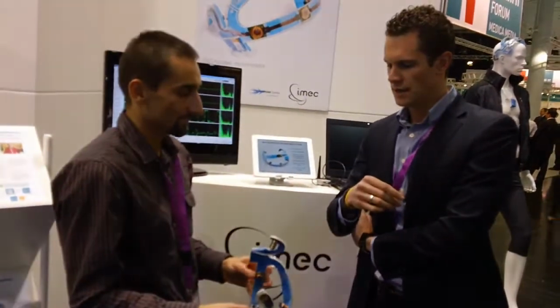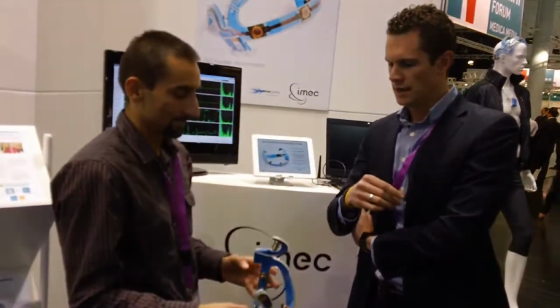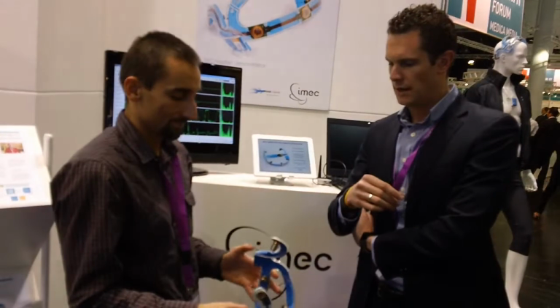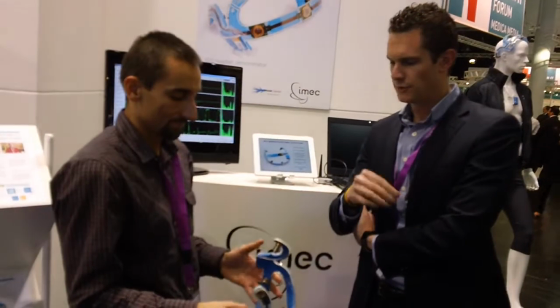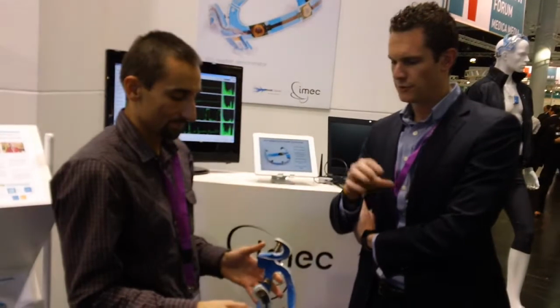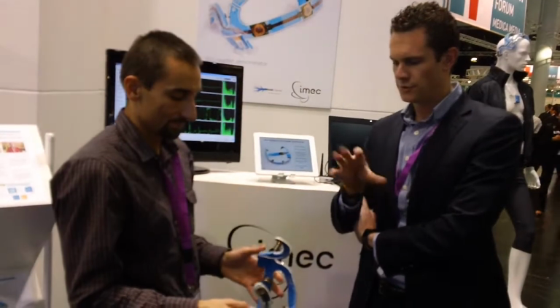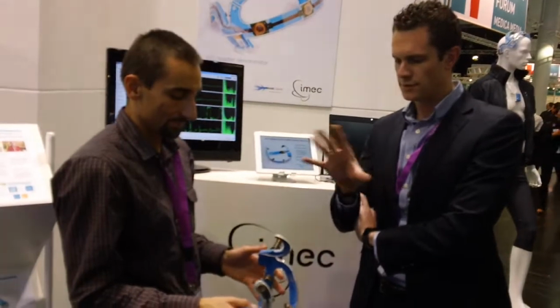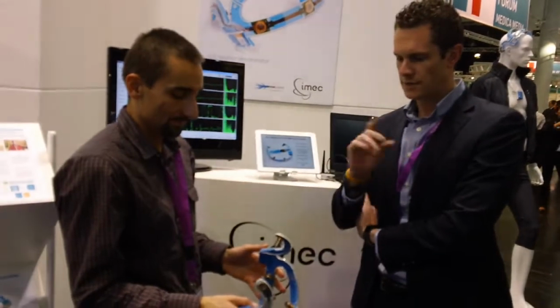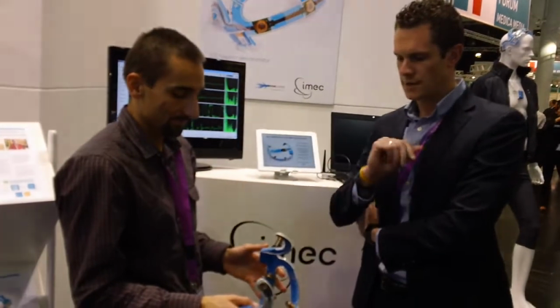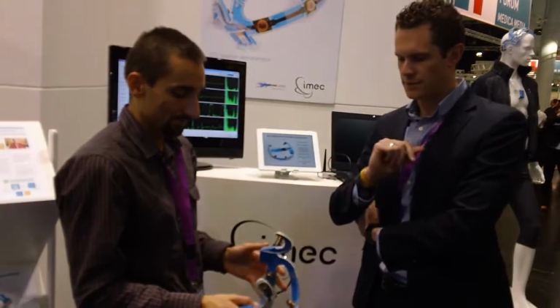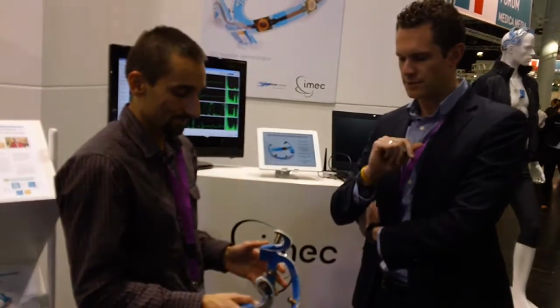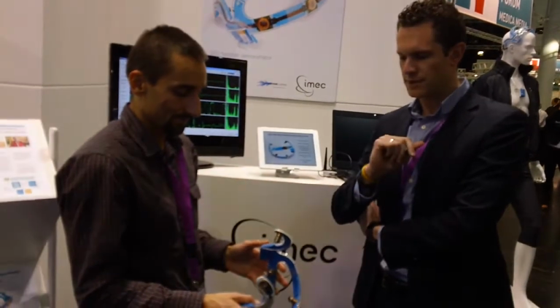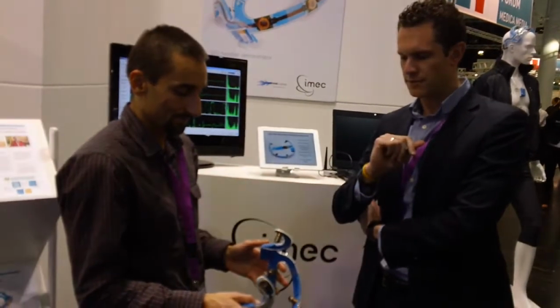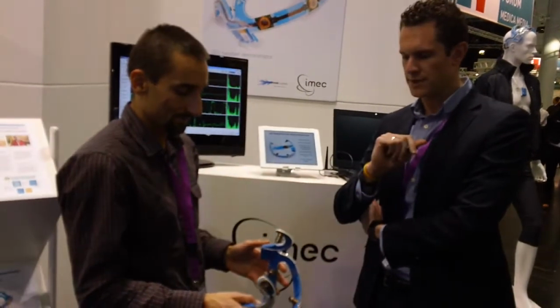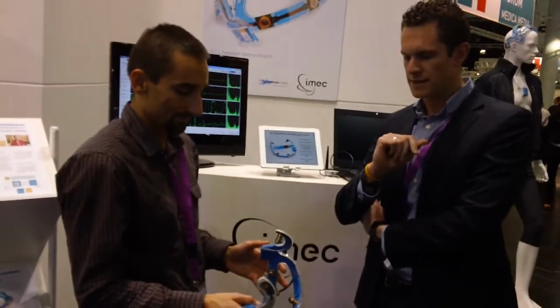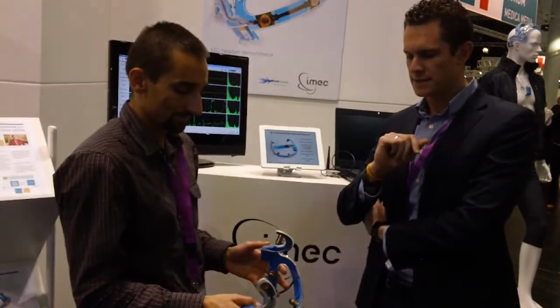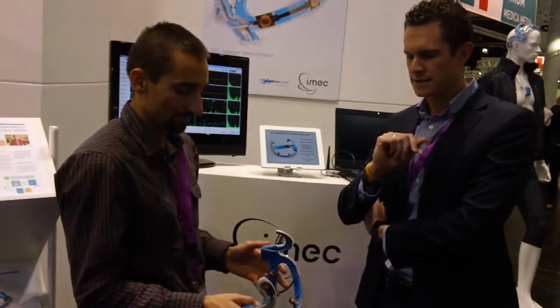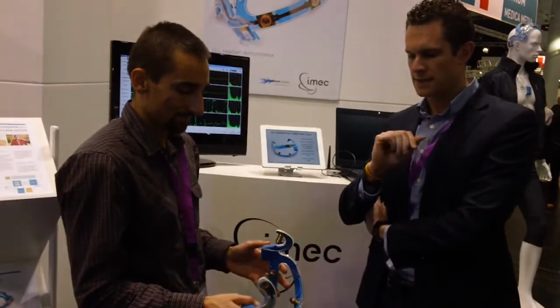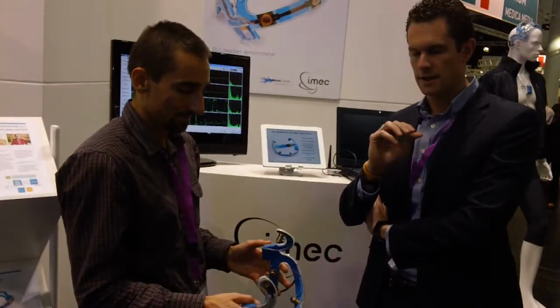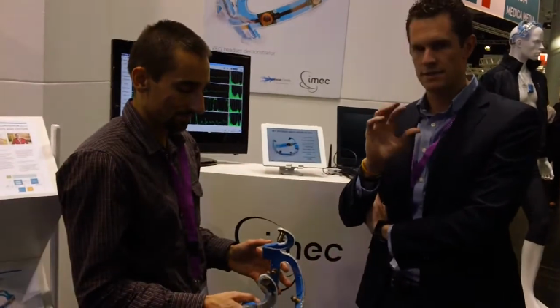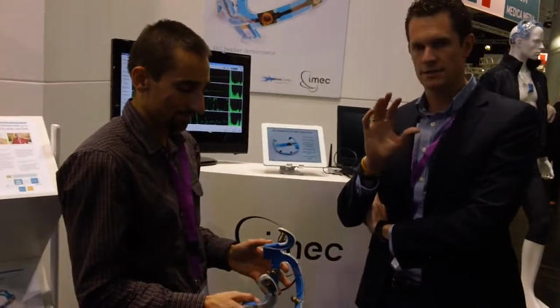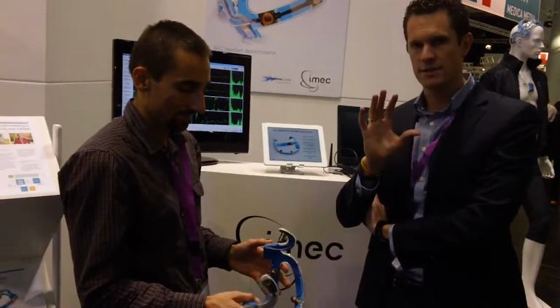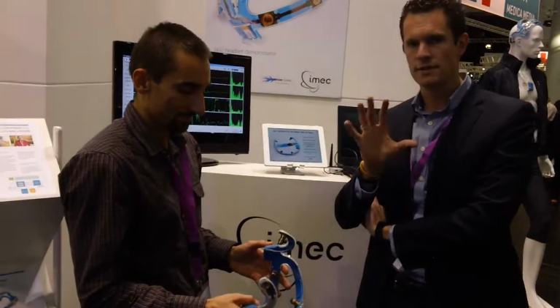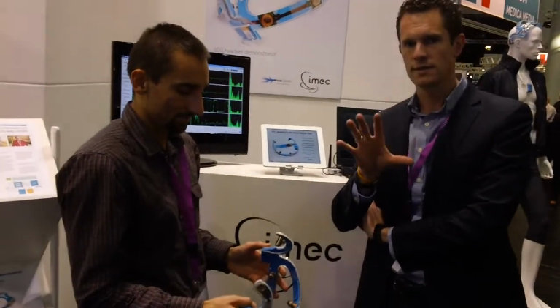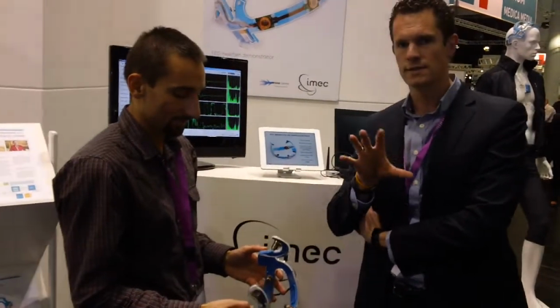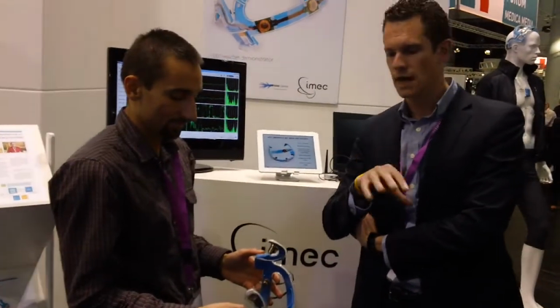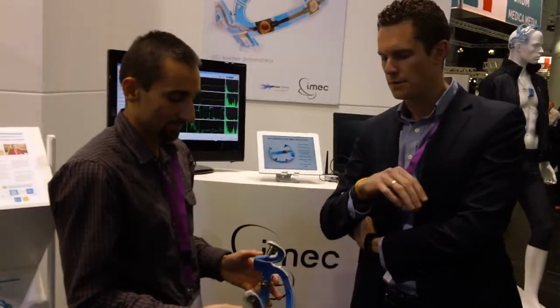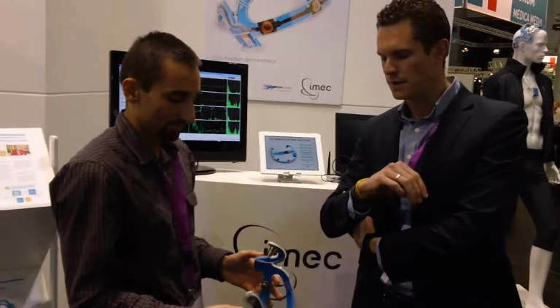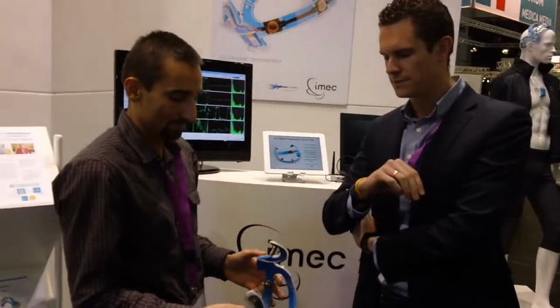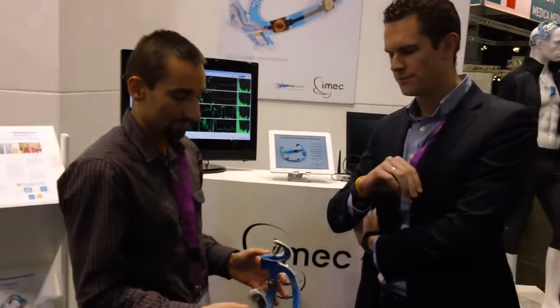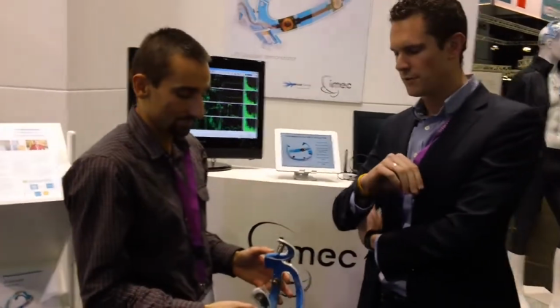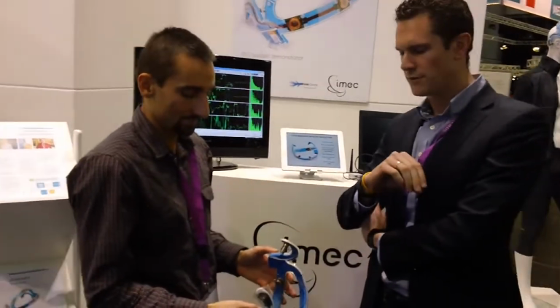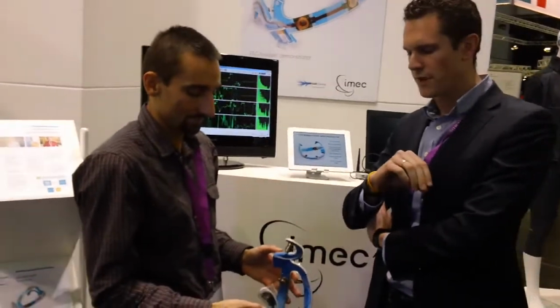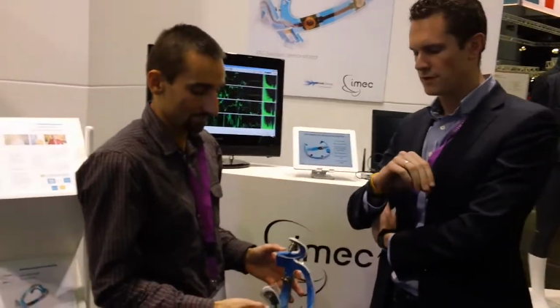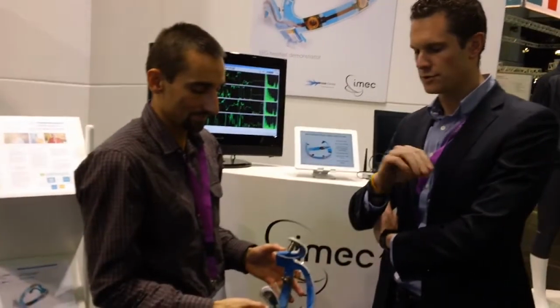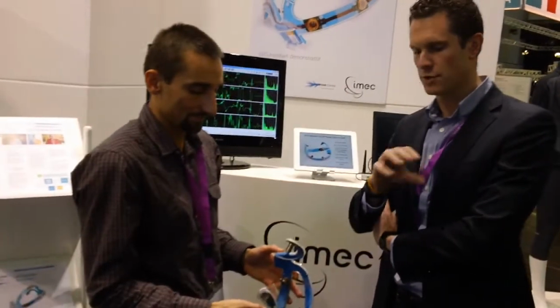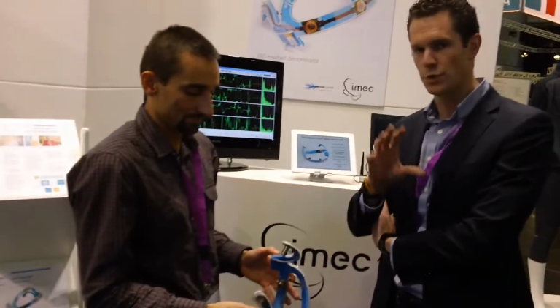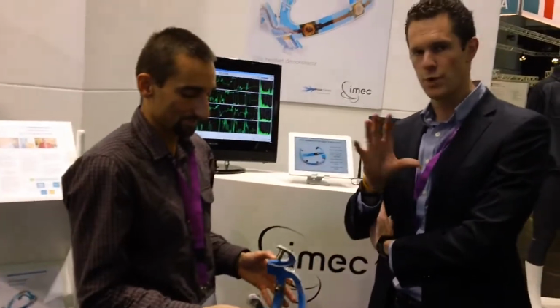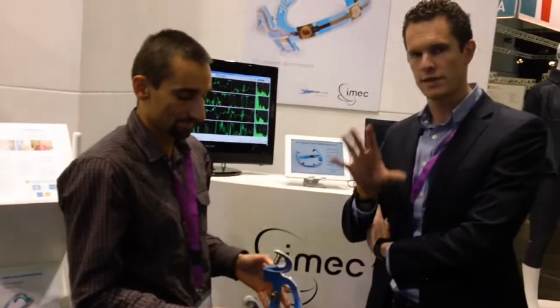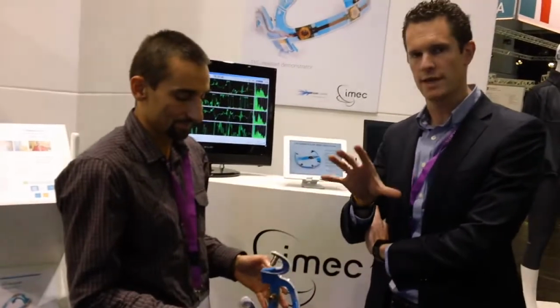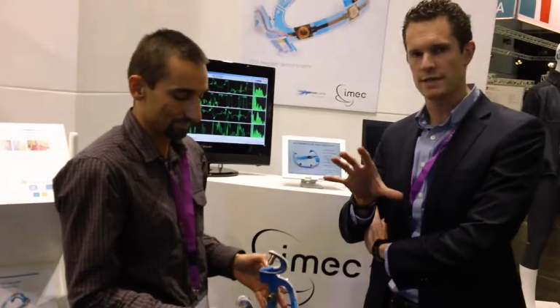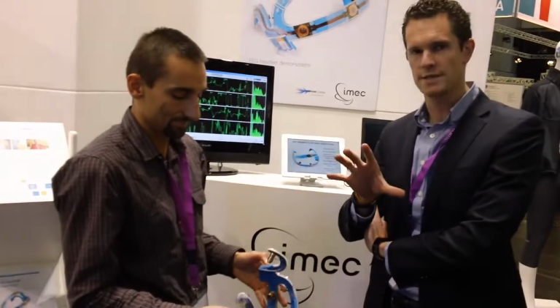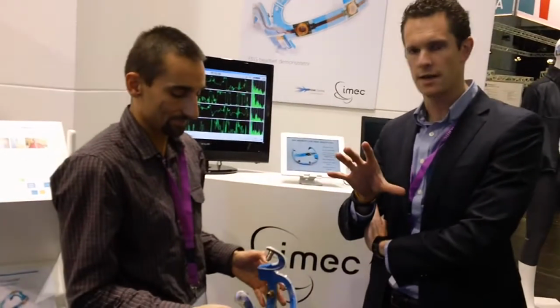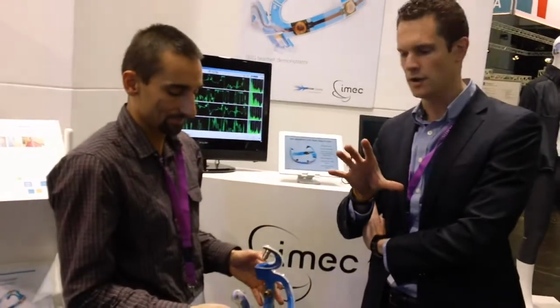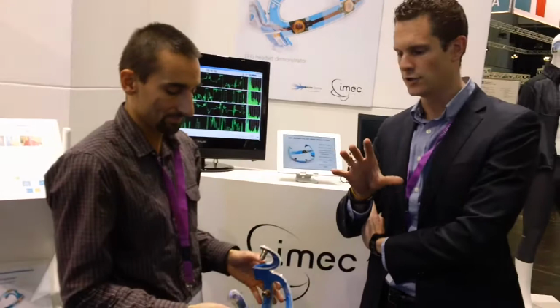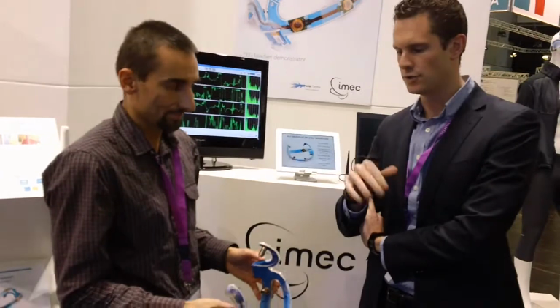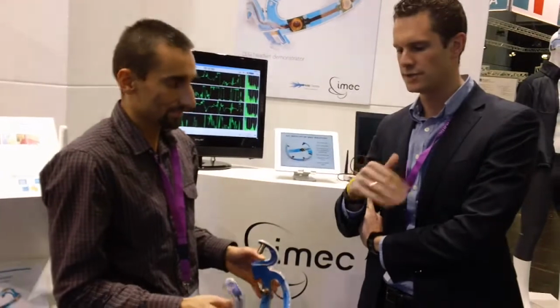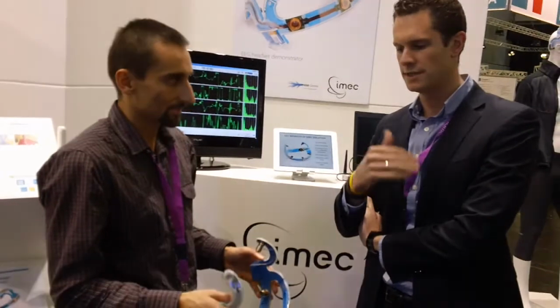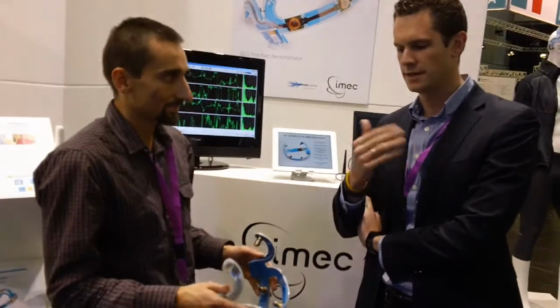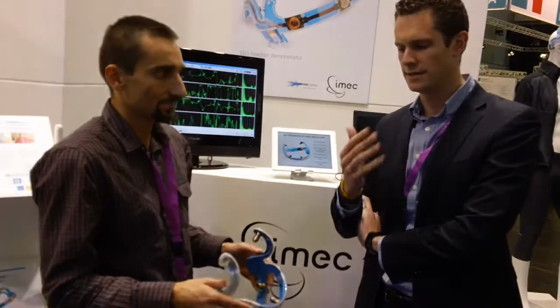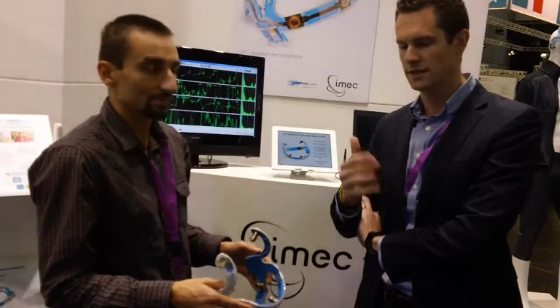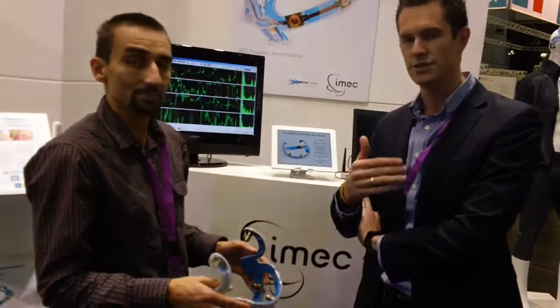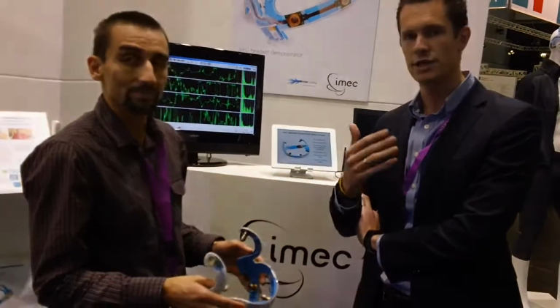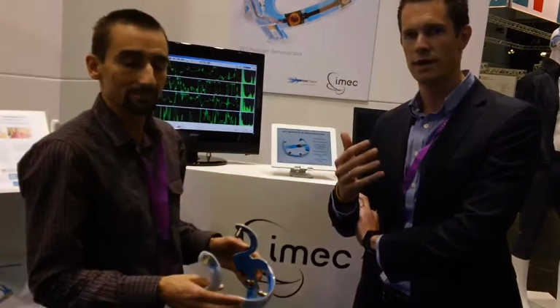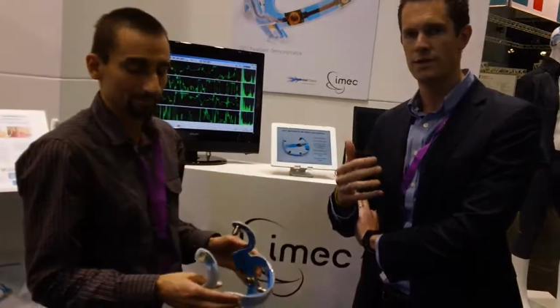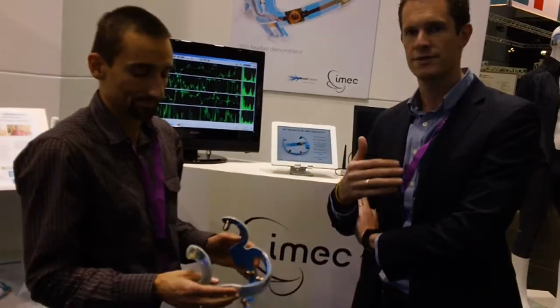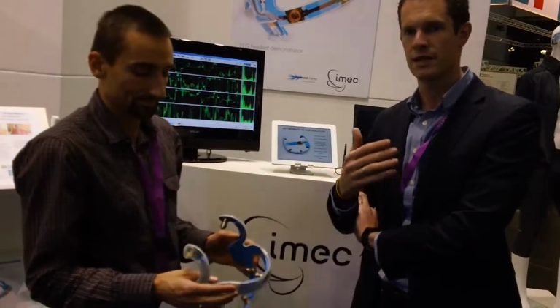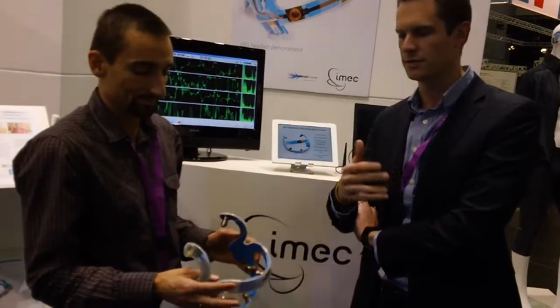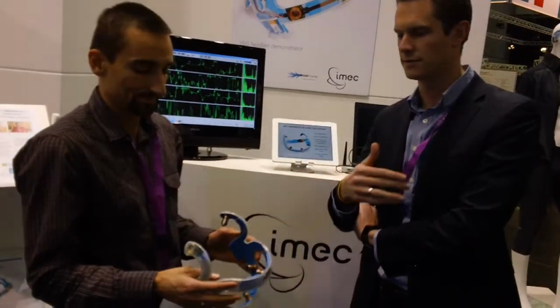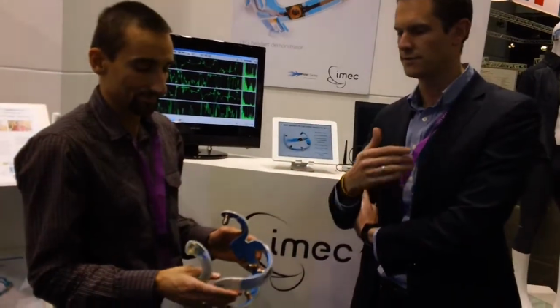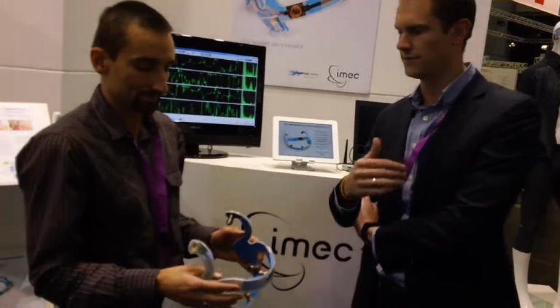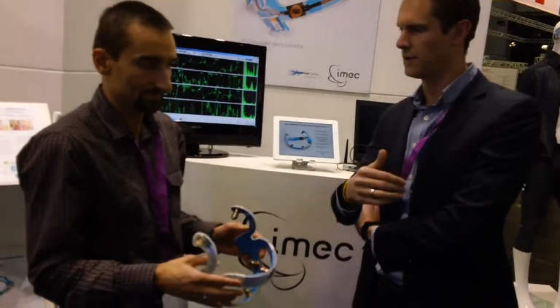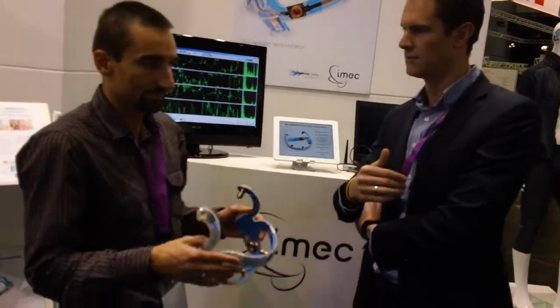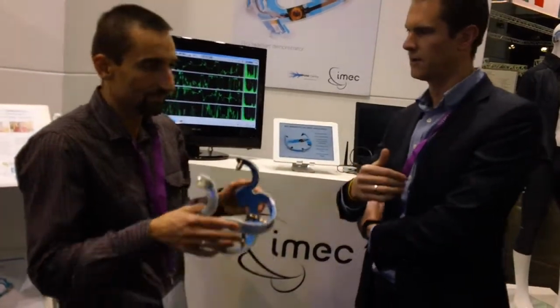The first characteristic of the headset is that the settling time is very fast. When you put the headset on, you can see that the EEG wave settles very fast.